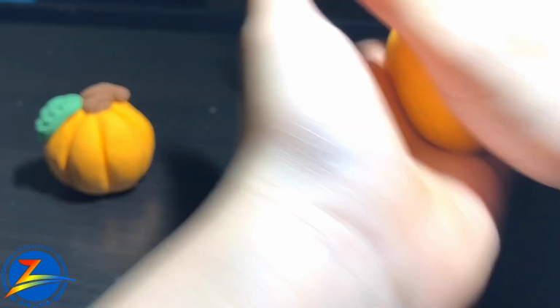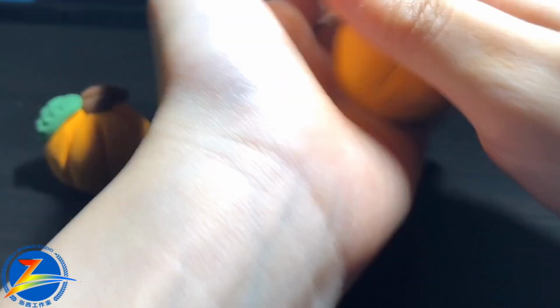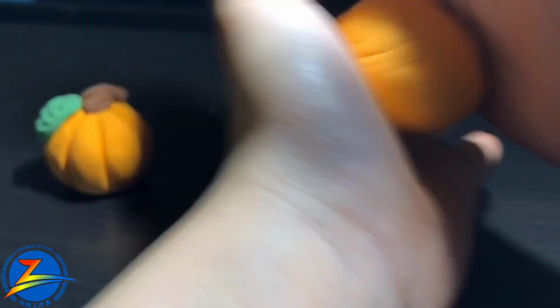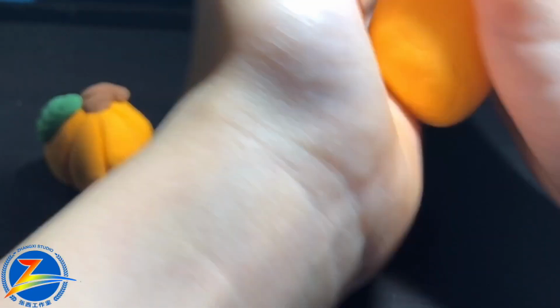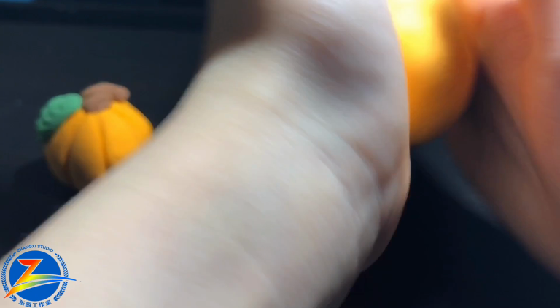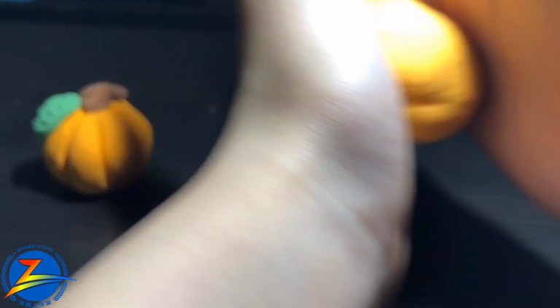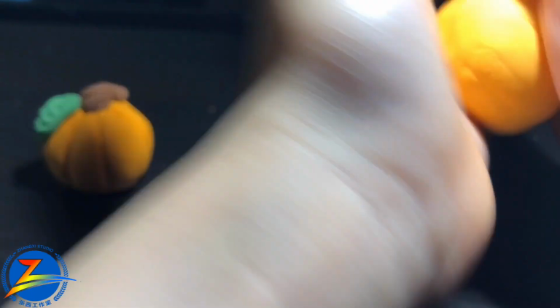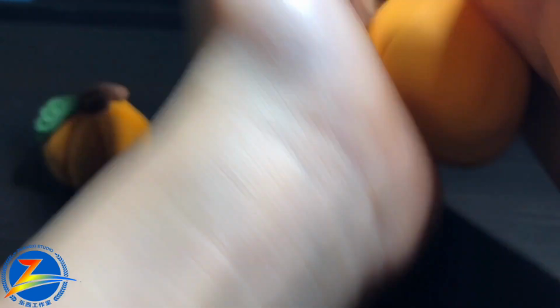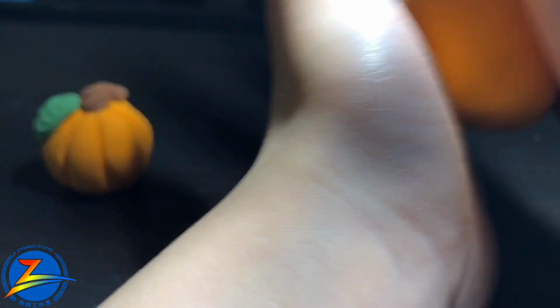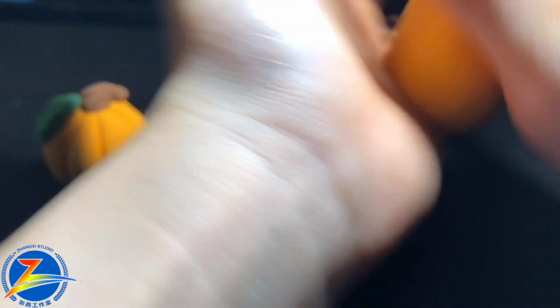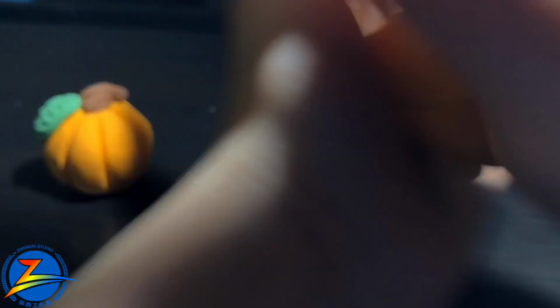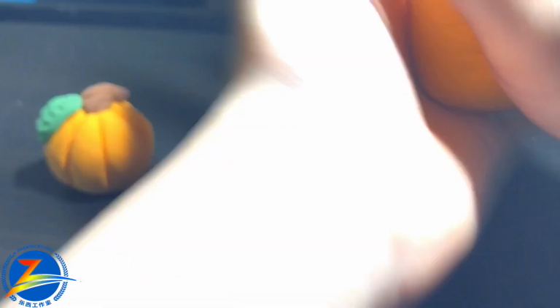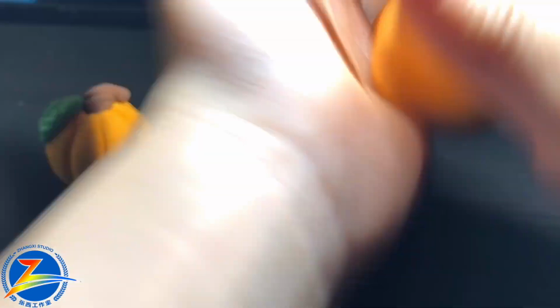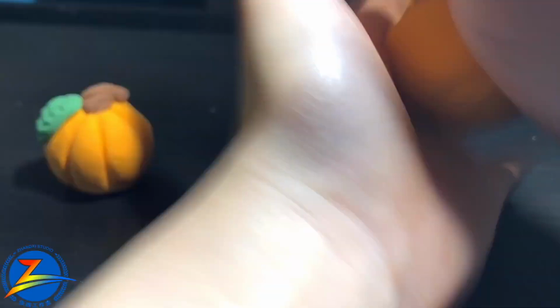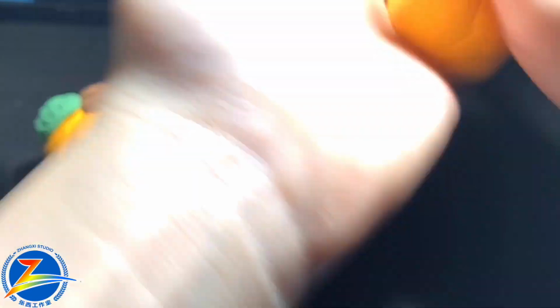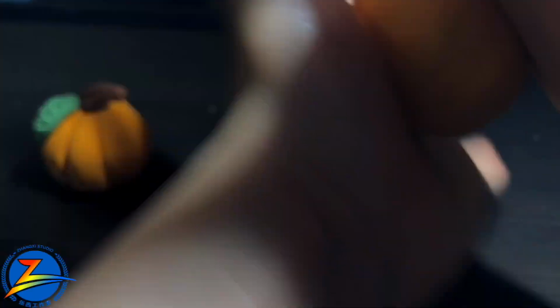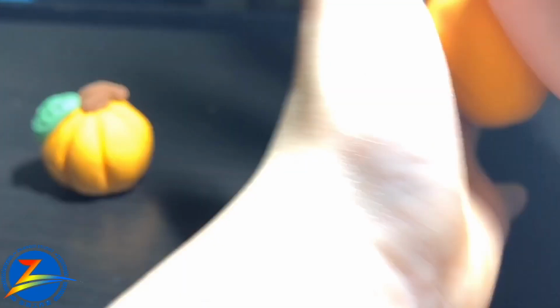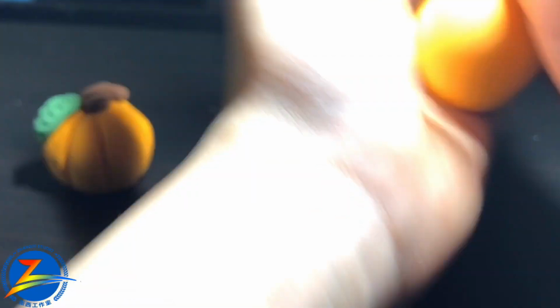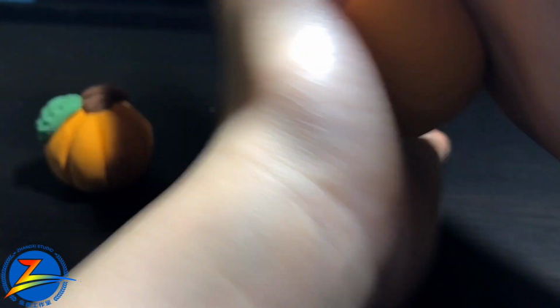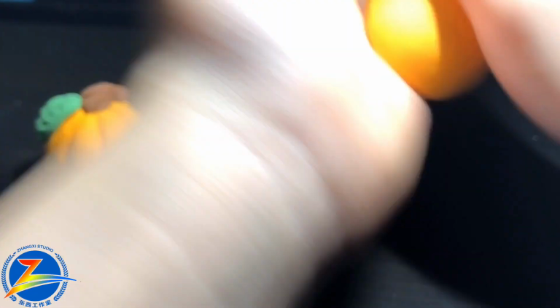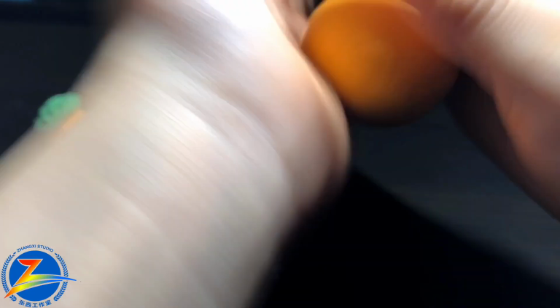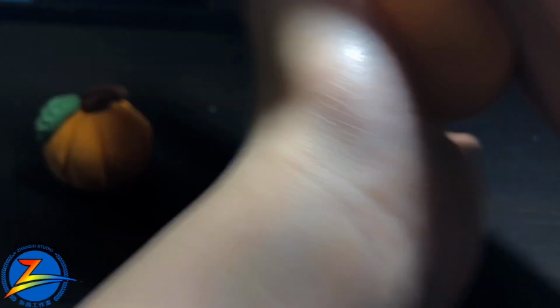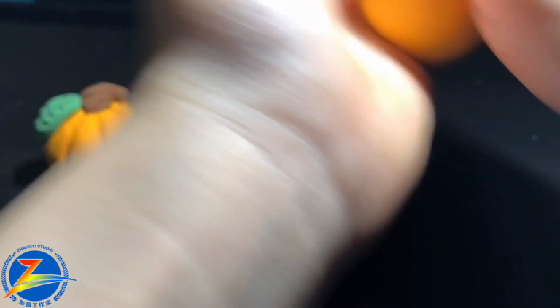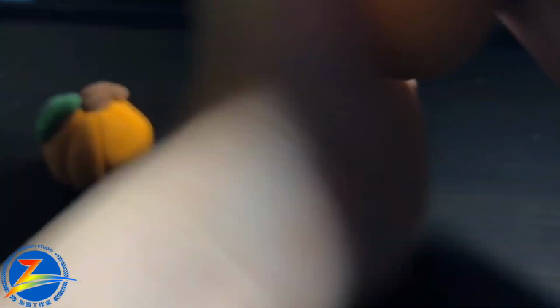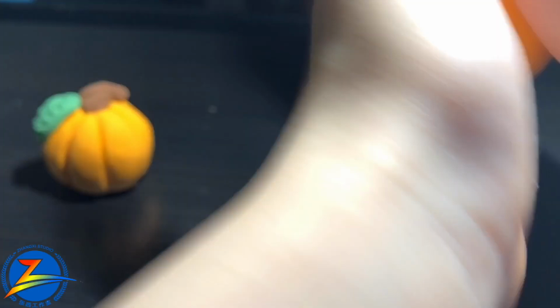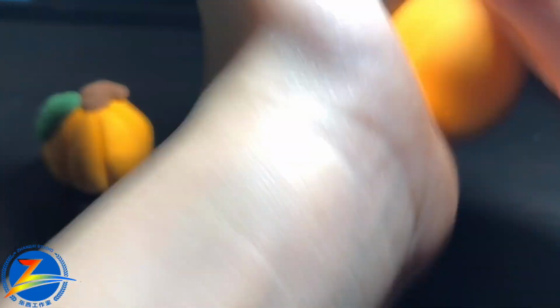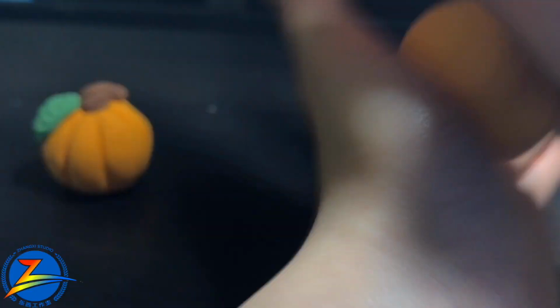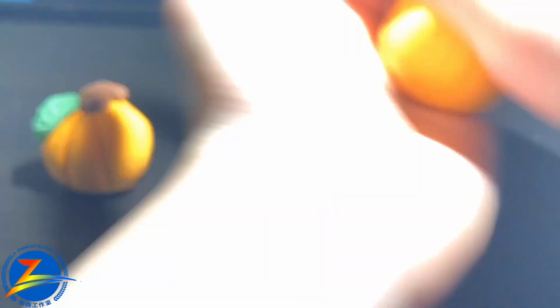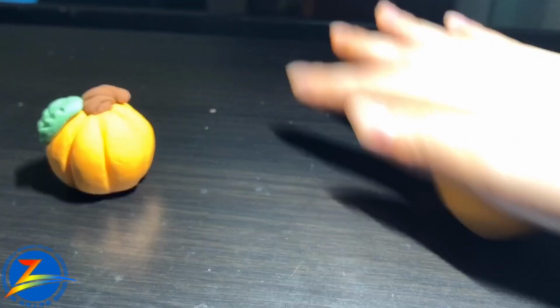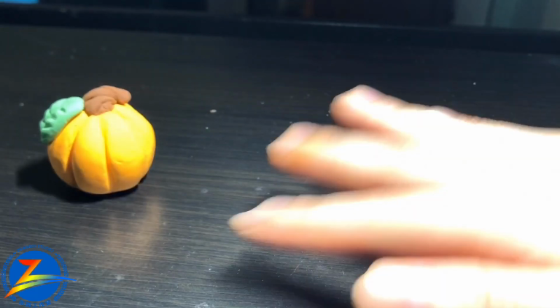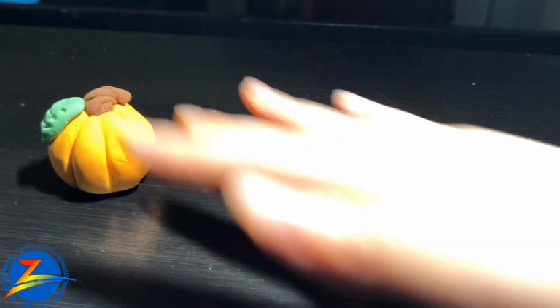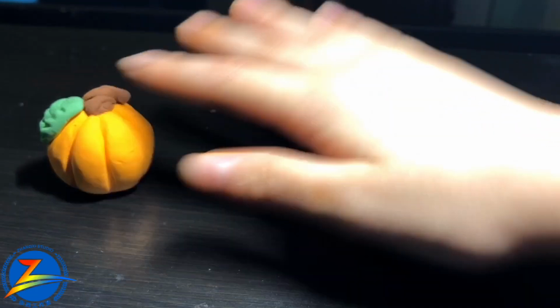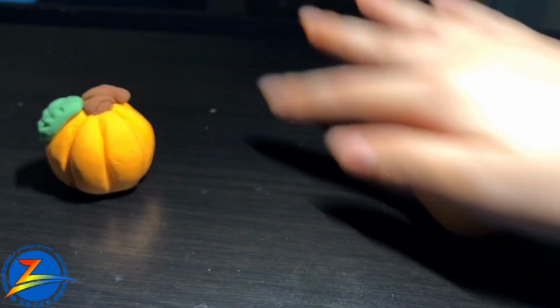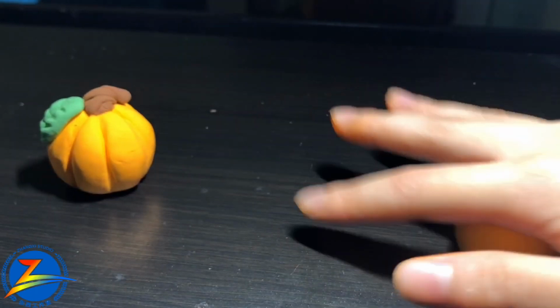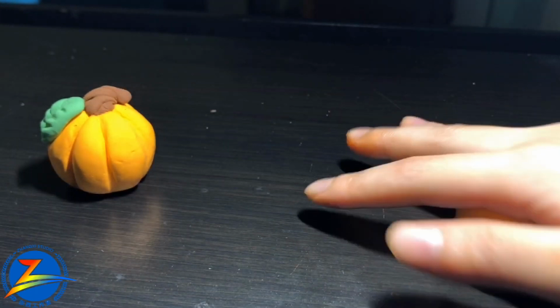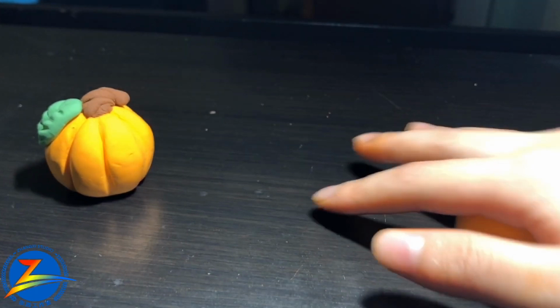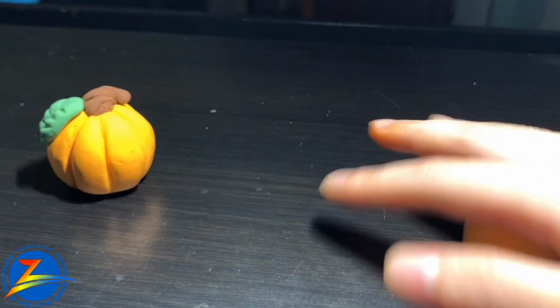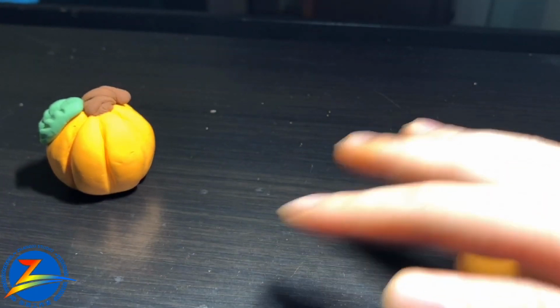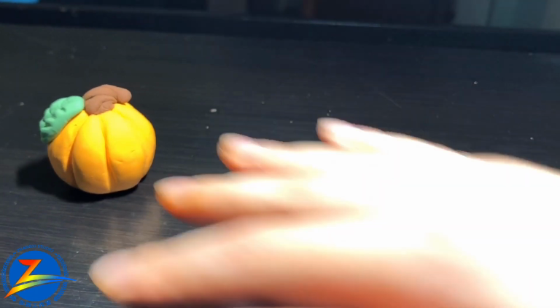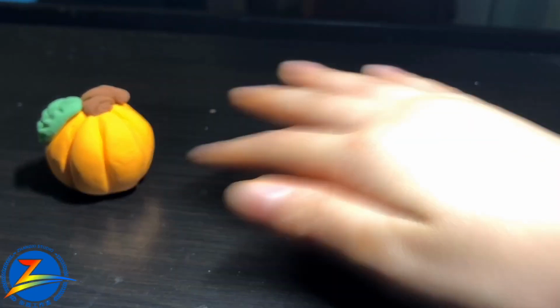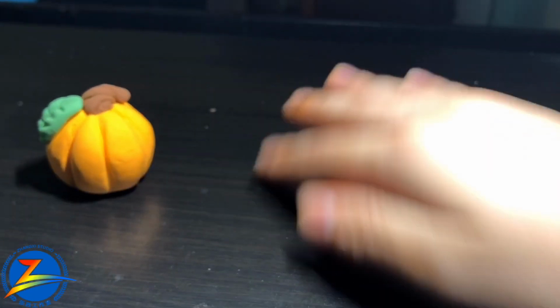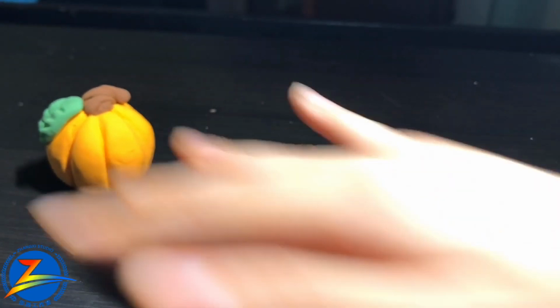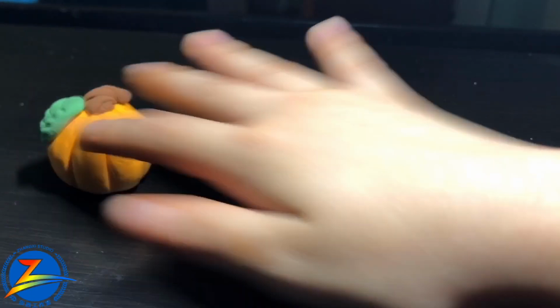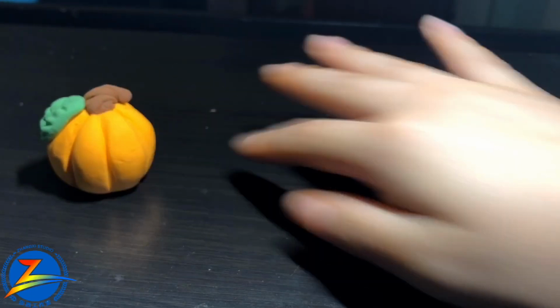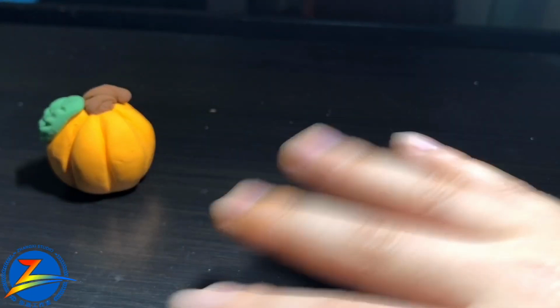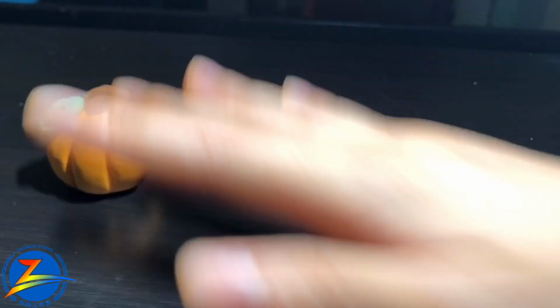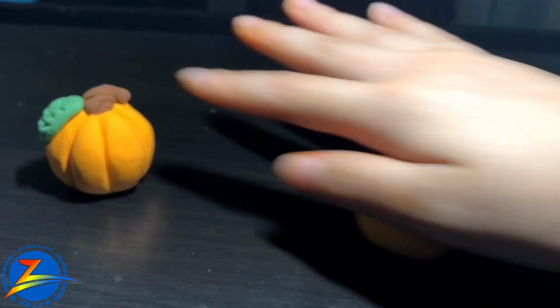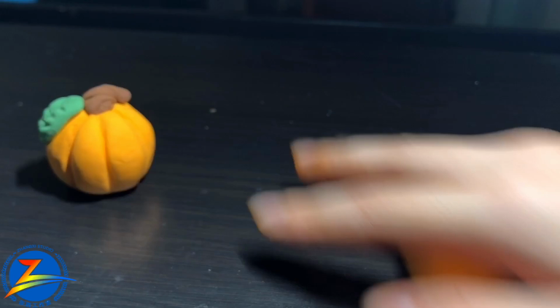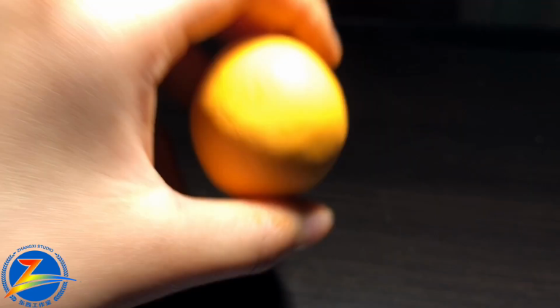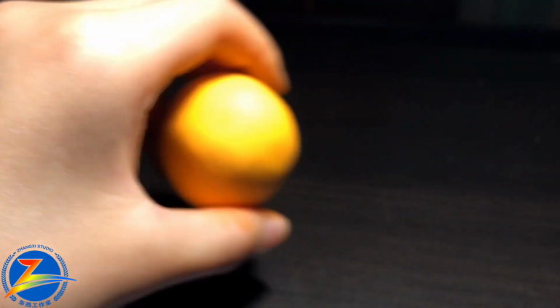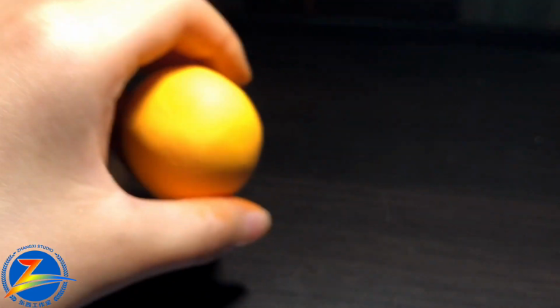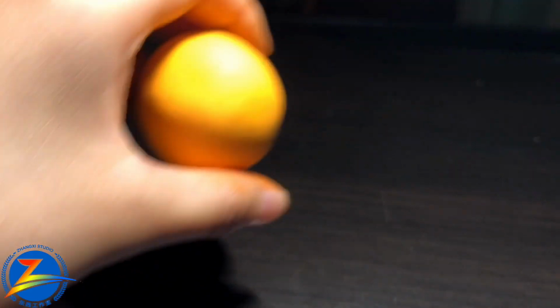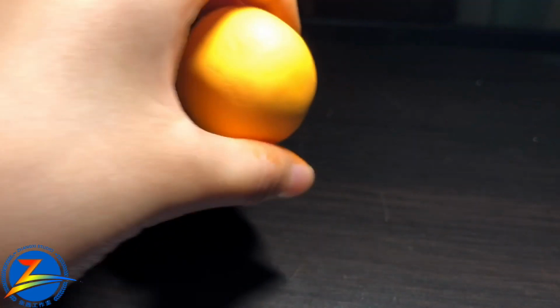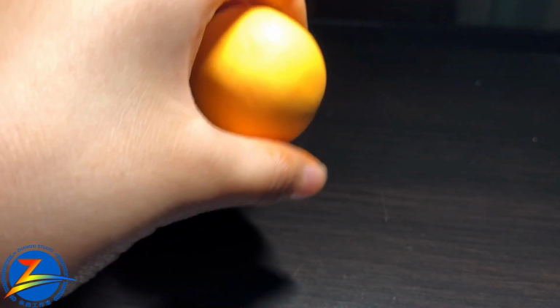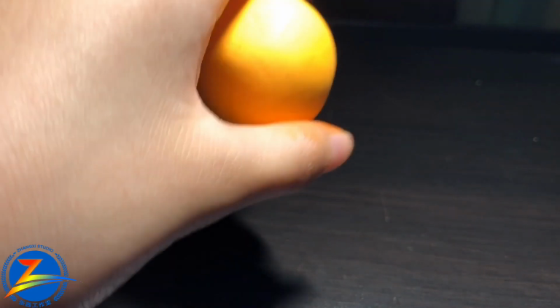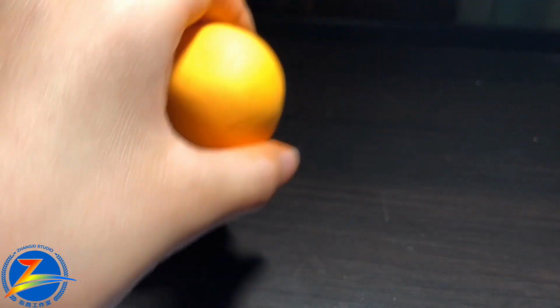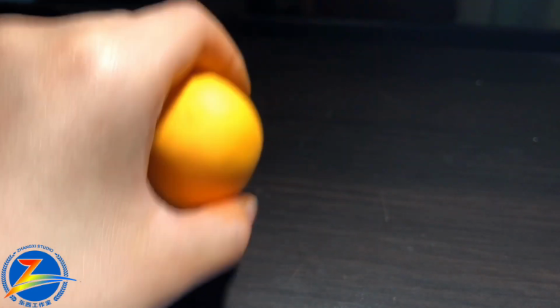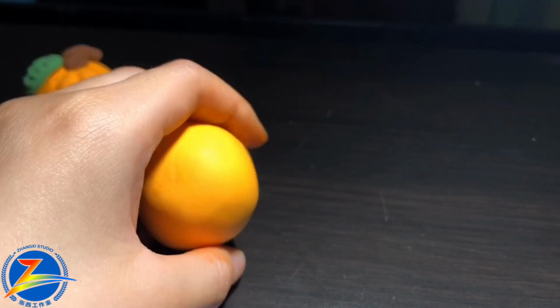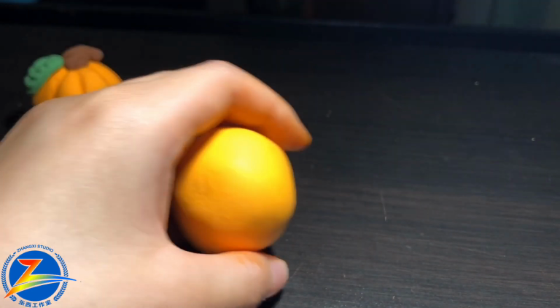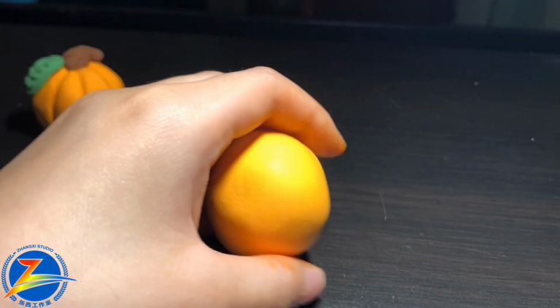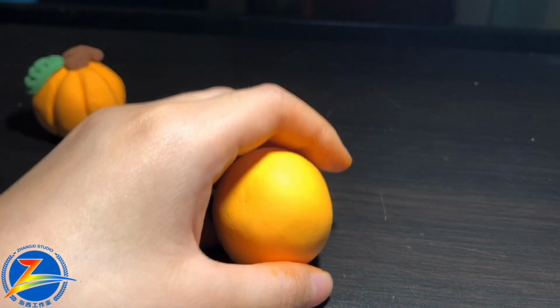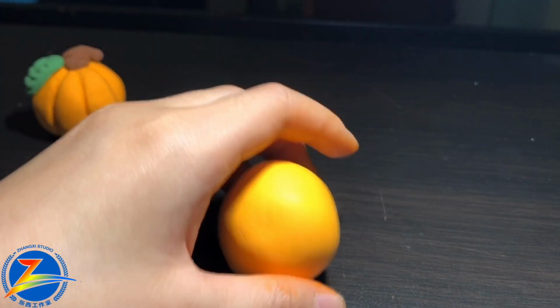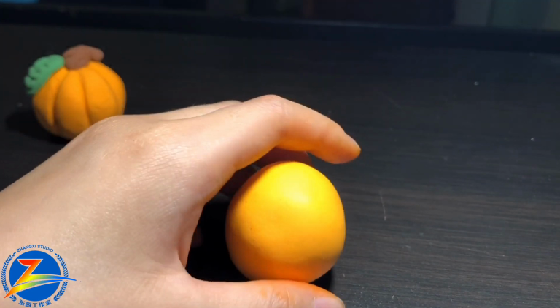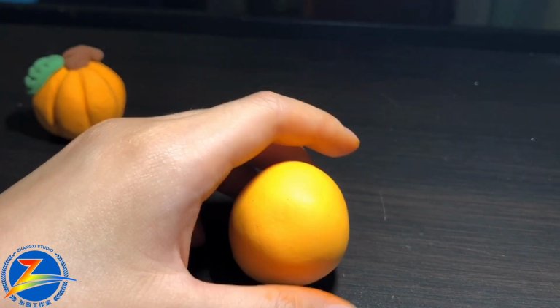Now we're rolling it, like this. We're going to add a circle to the actual color.